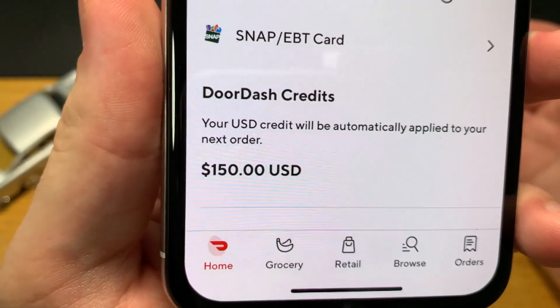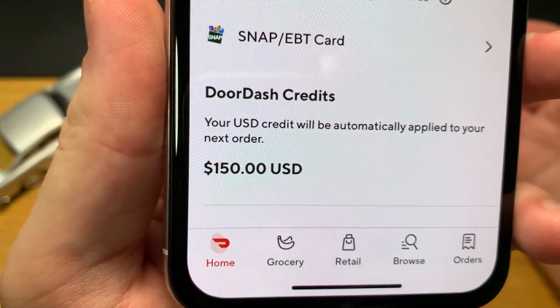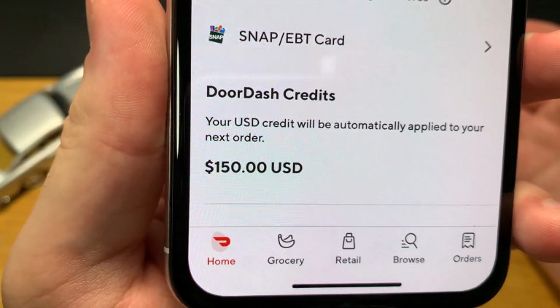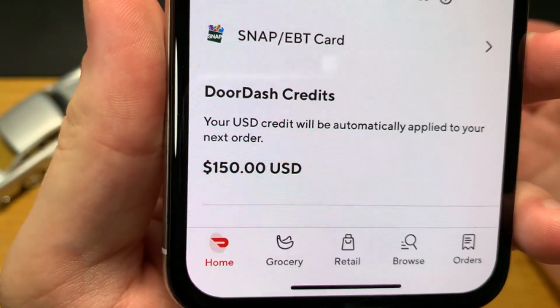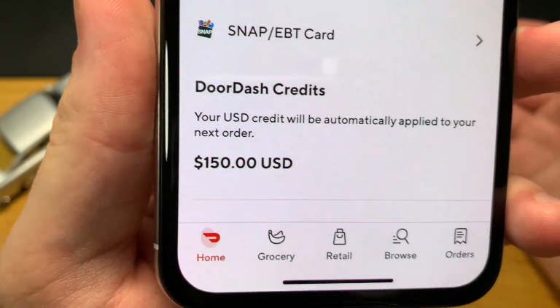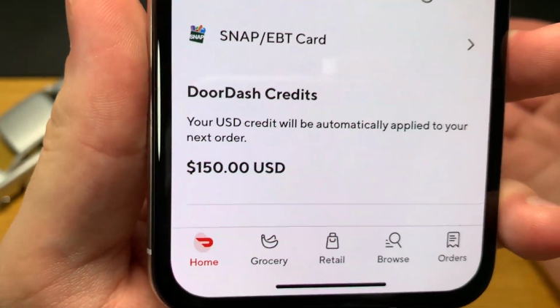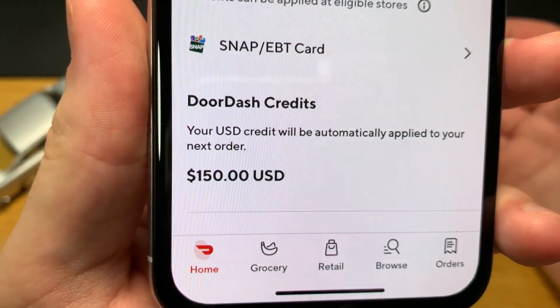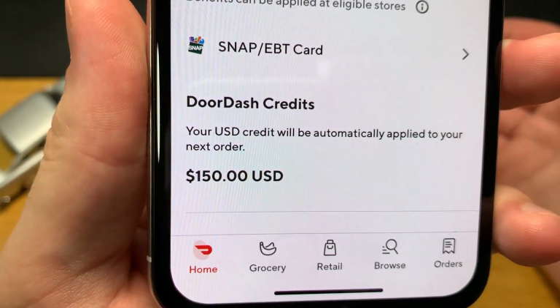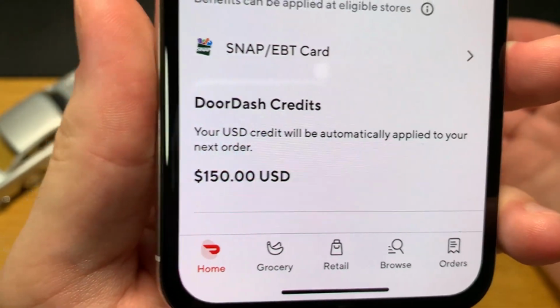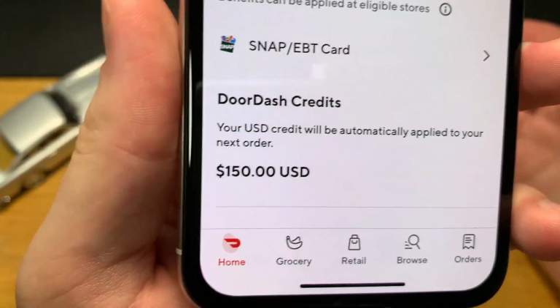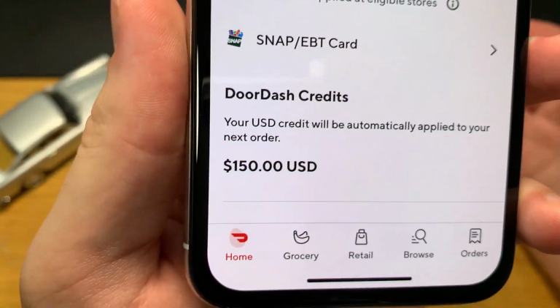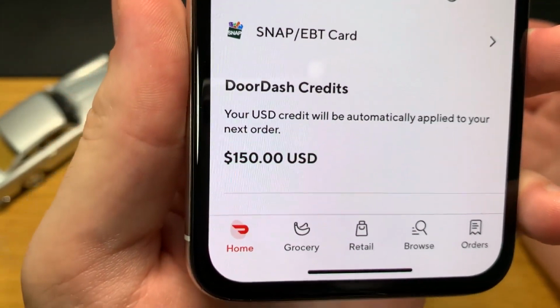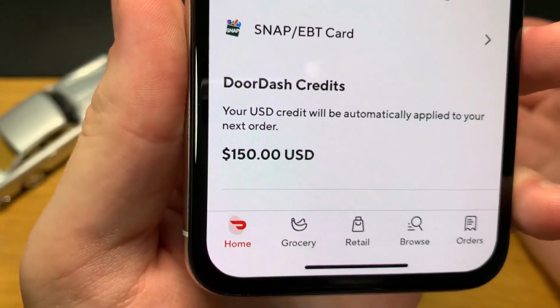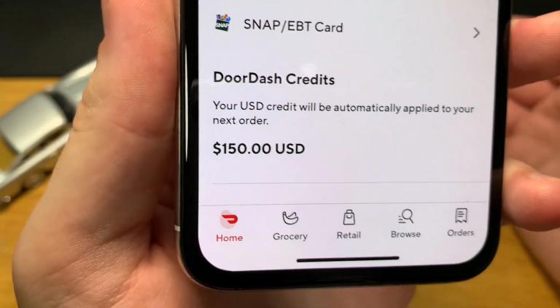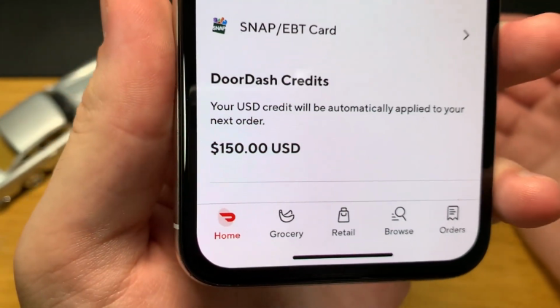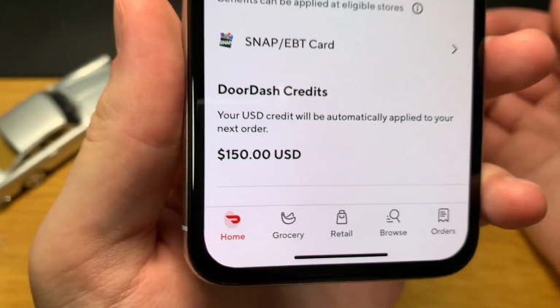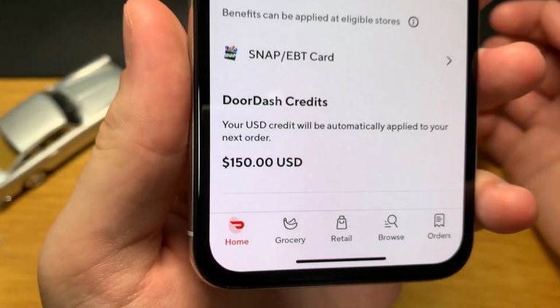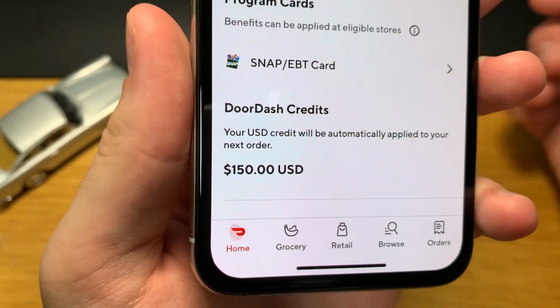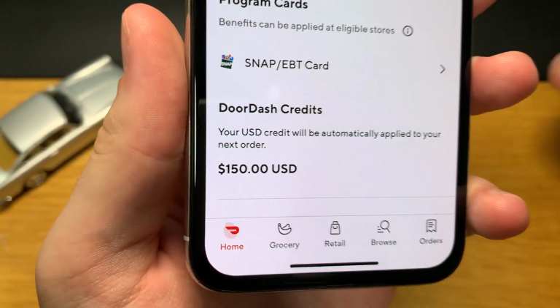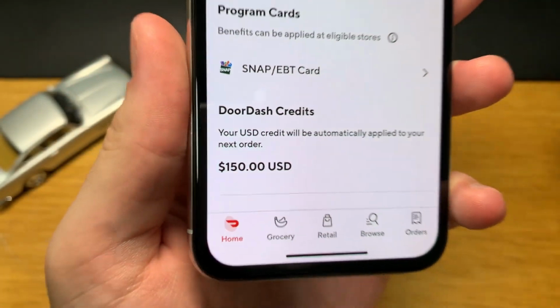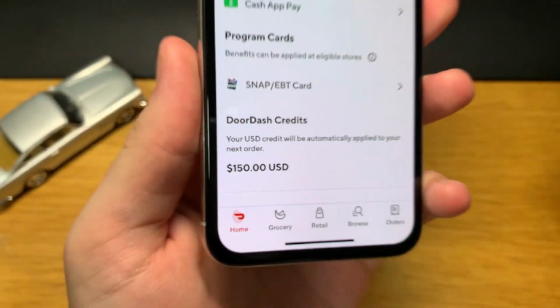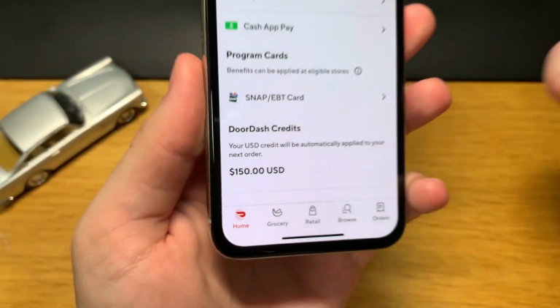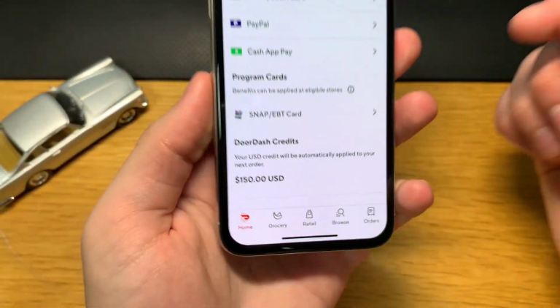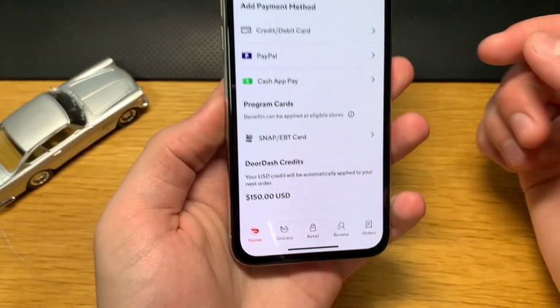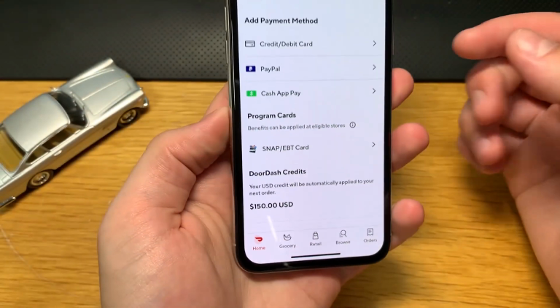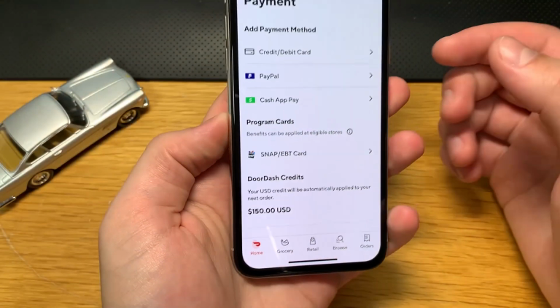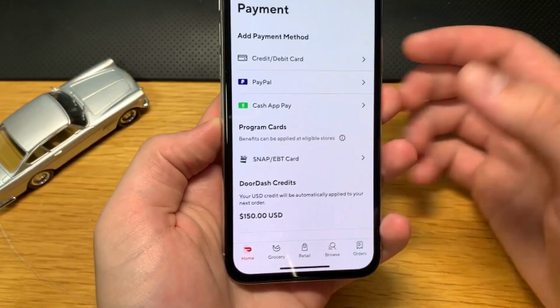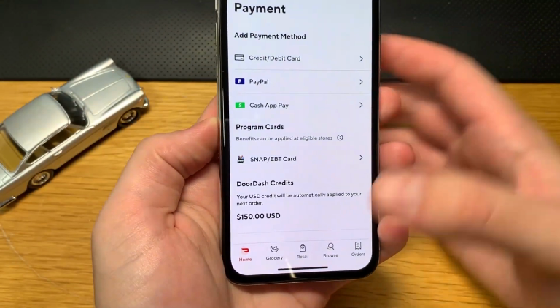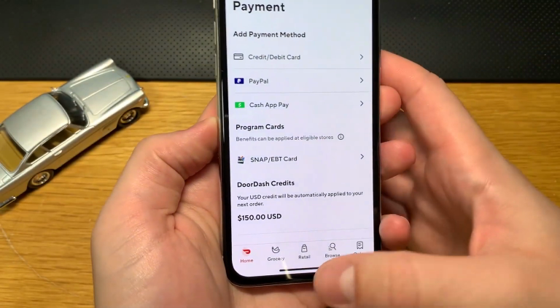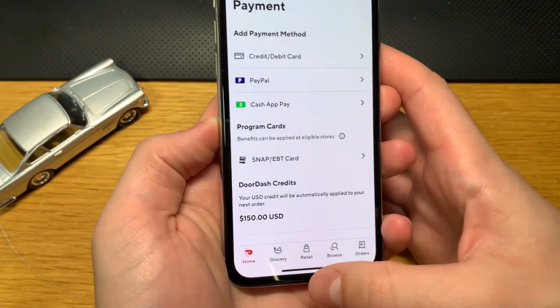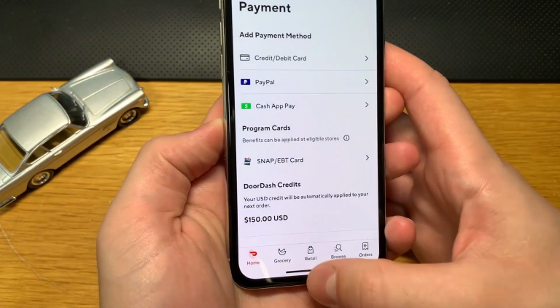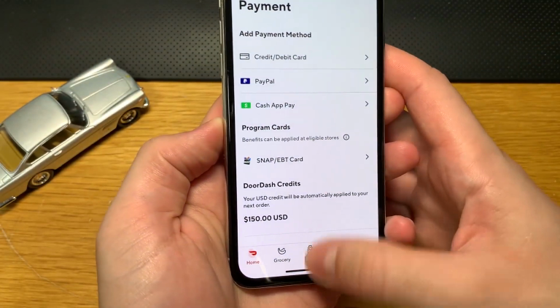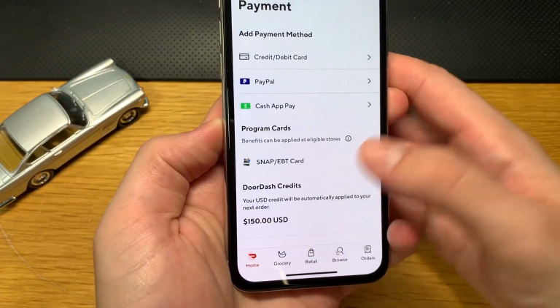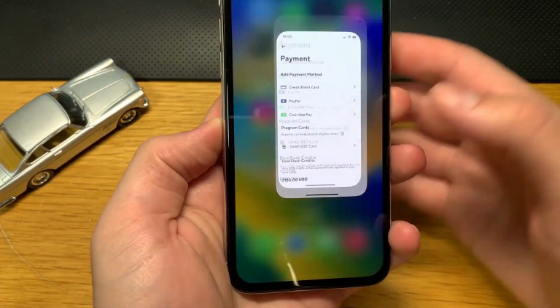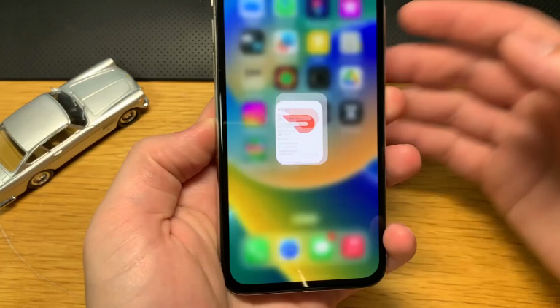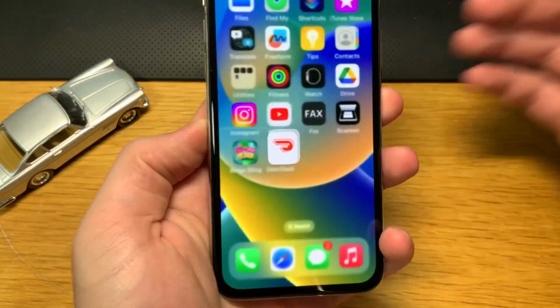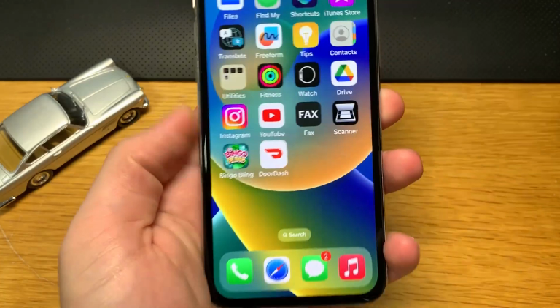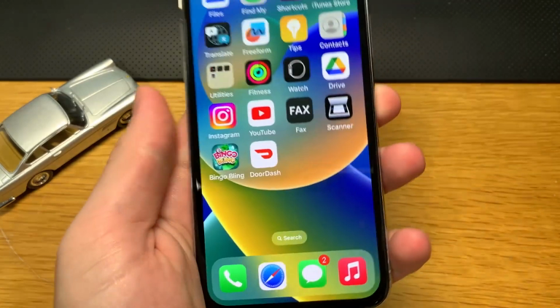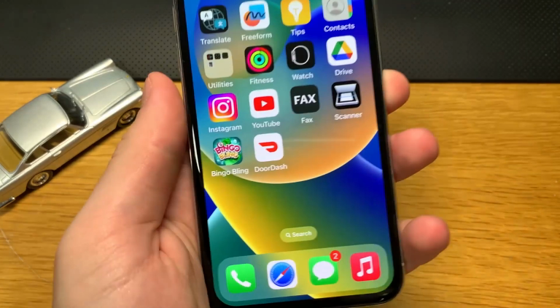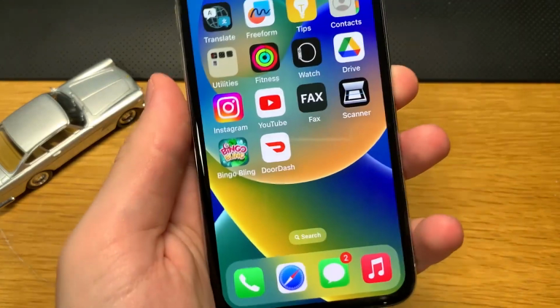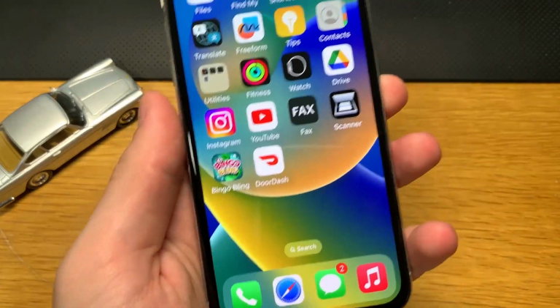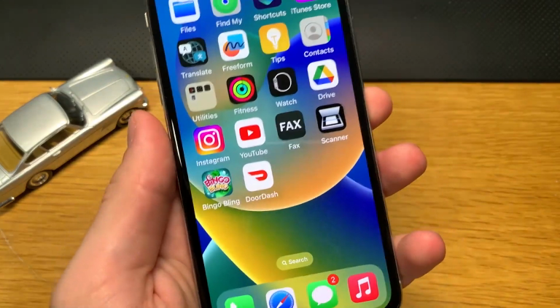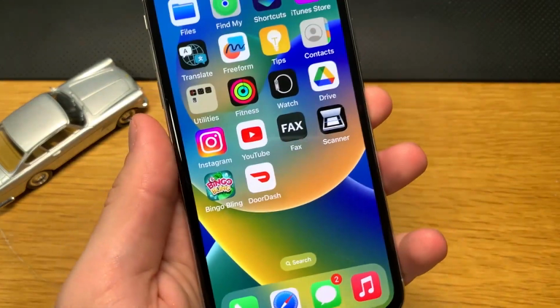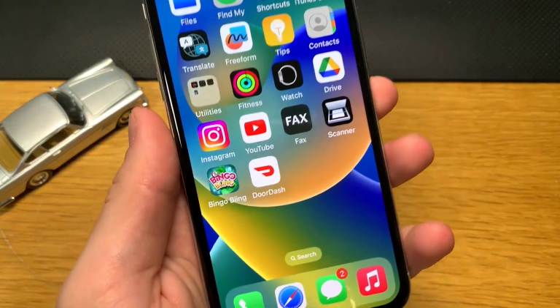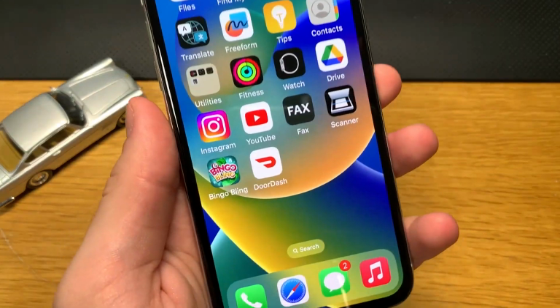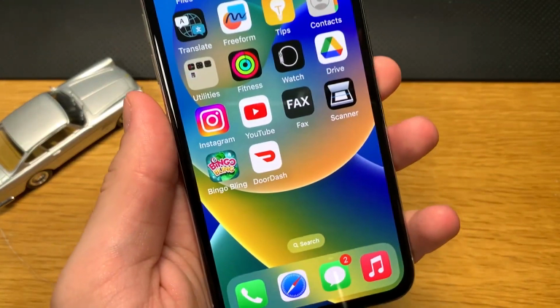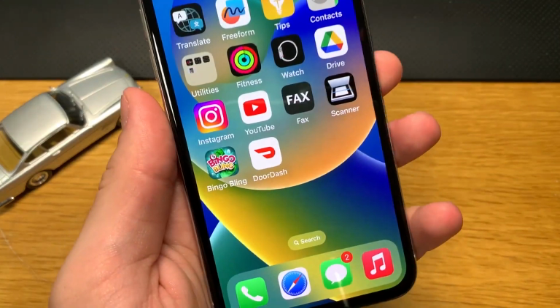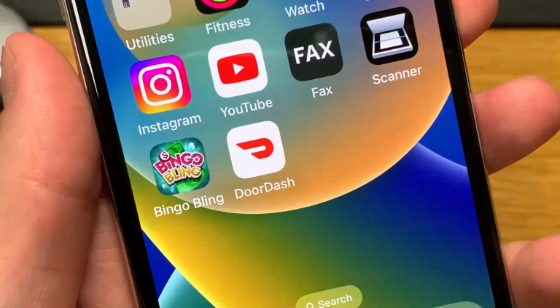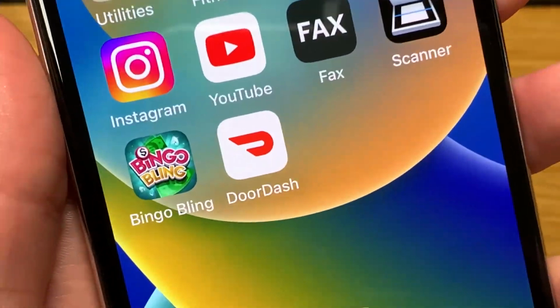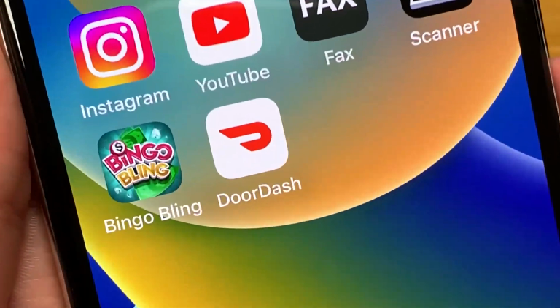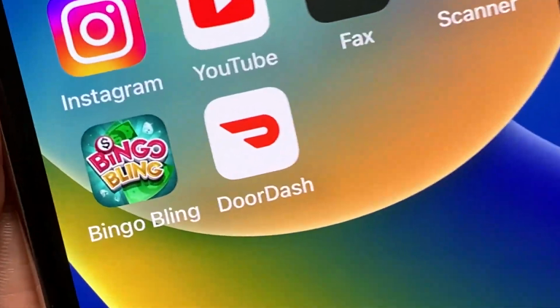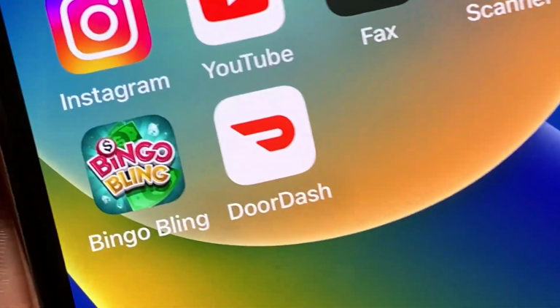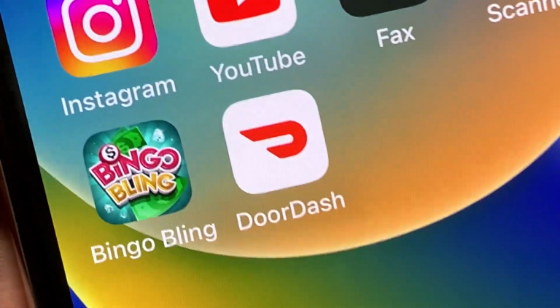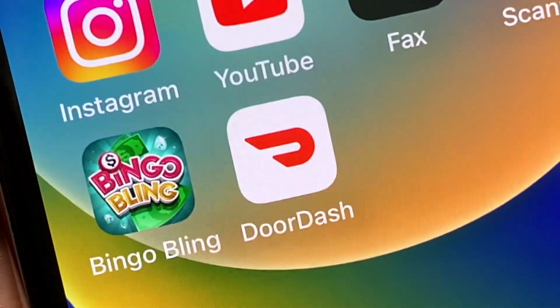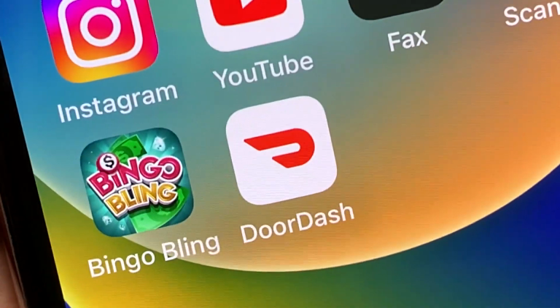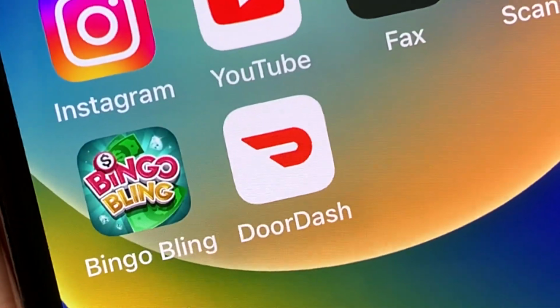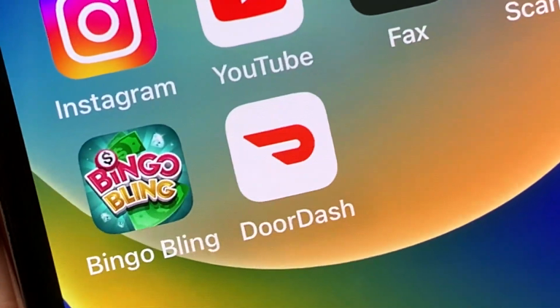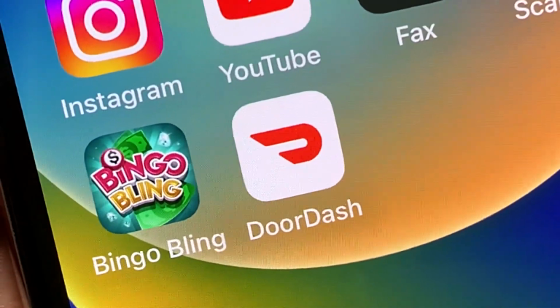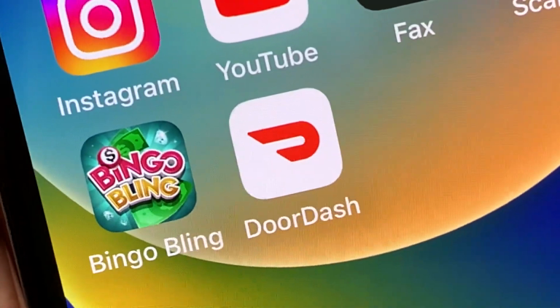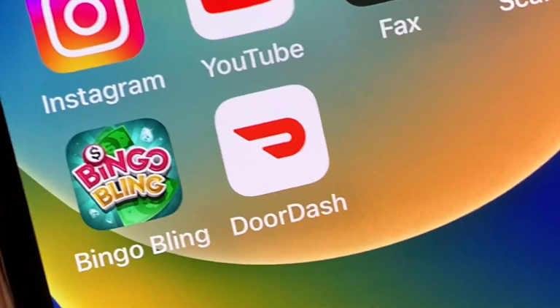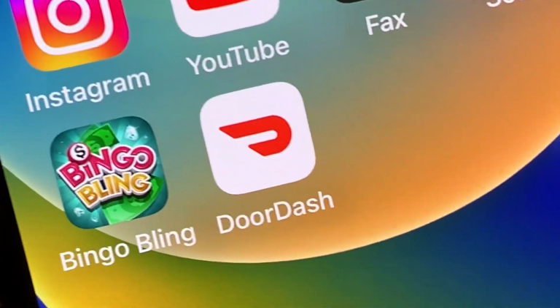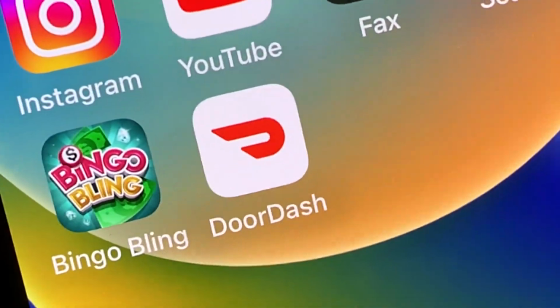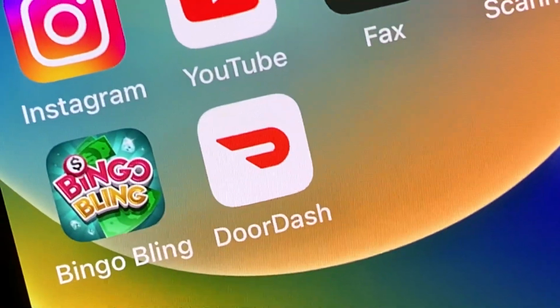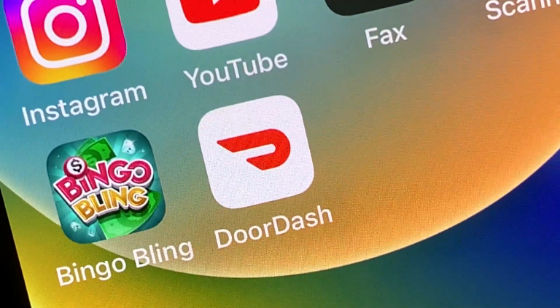I hope you enjoyed this tutorial on how to get the best DoorDash promo code for free food. Make sure you leave a like, subscribe to my channel, and I'll see you in my next video. Bye!